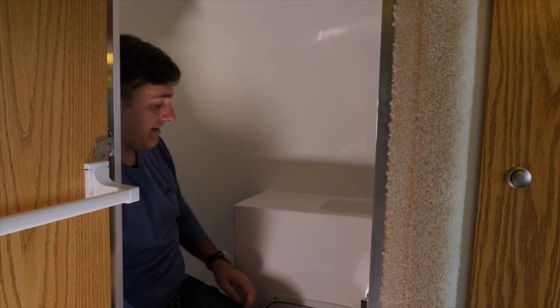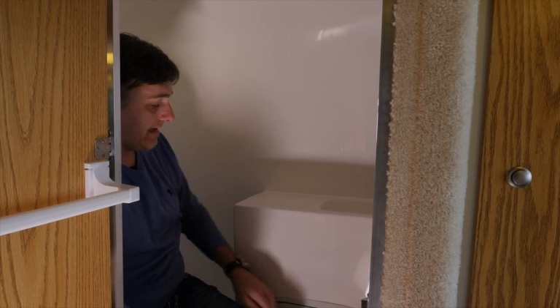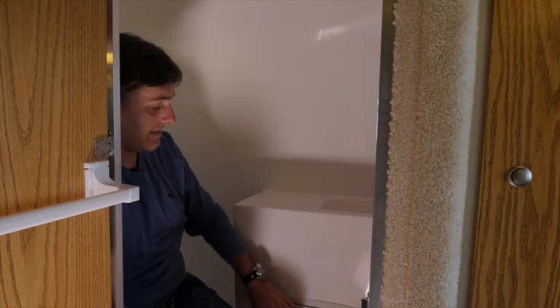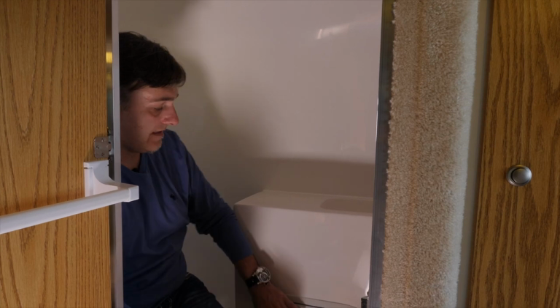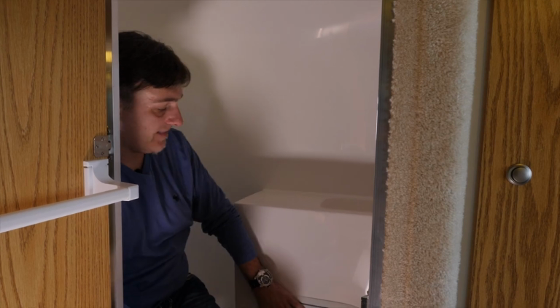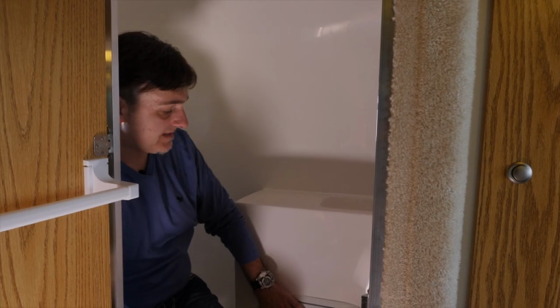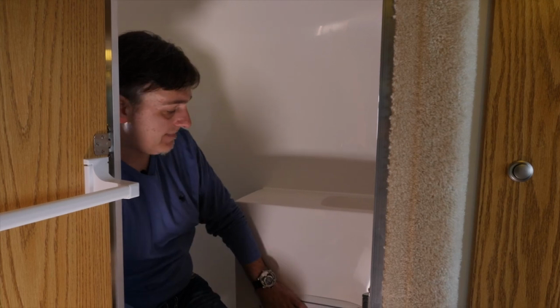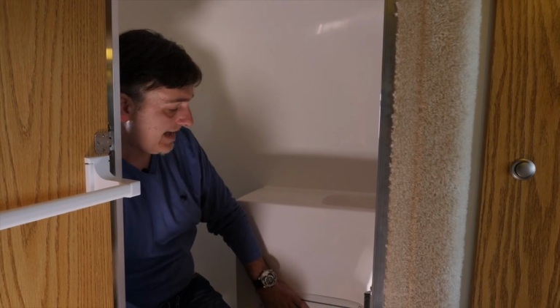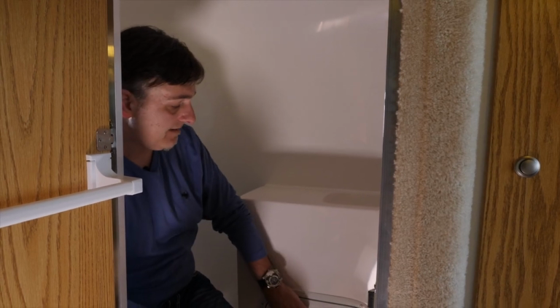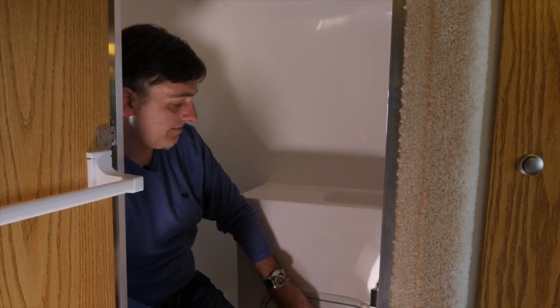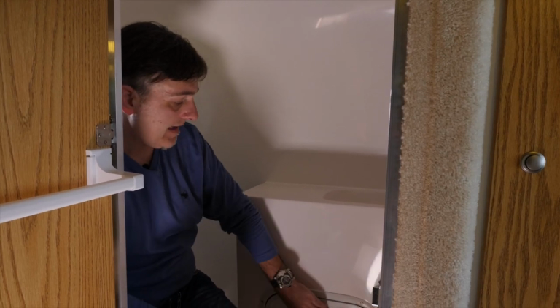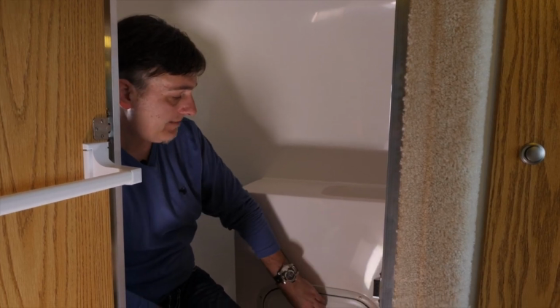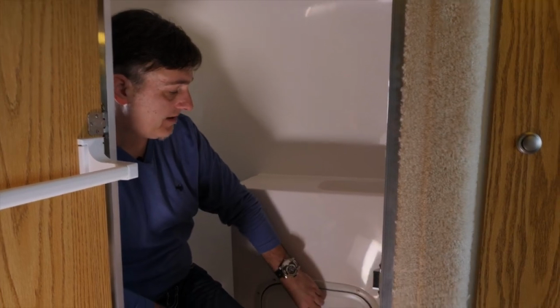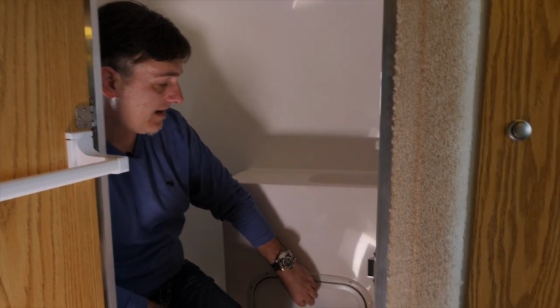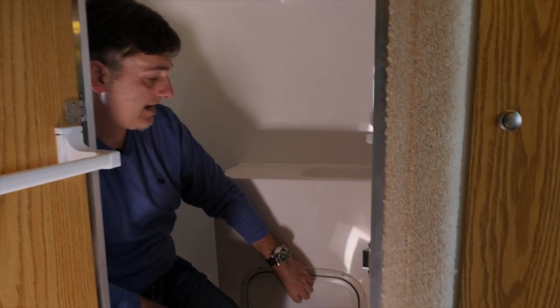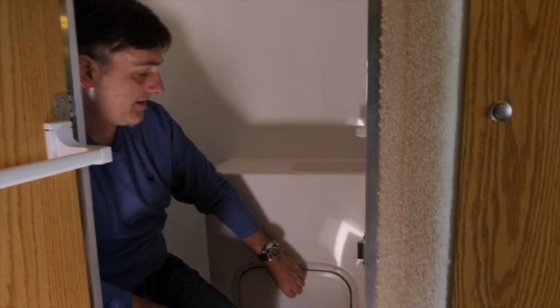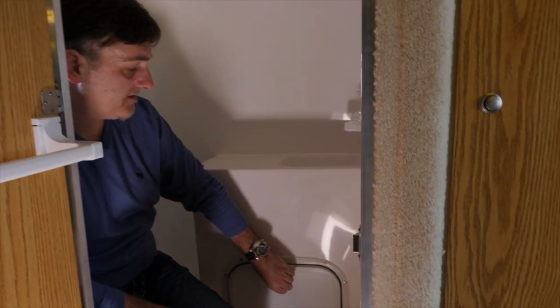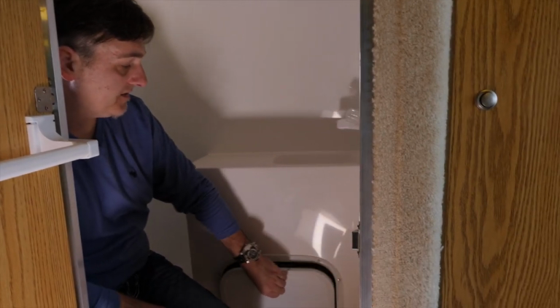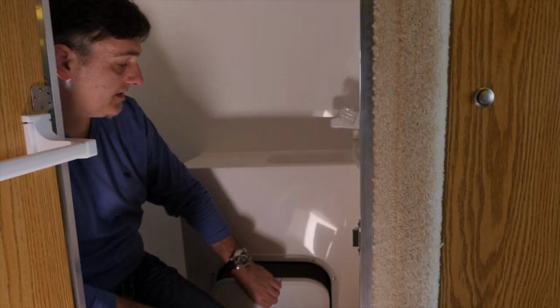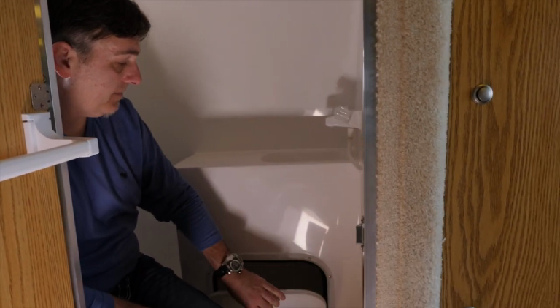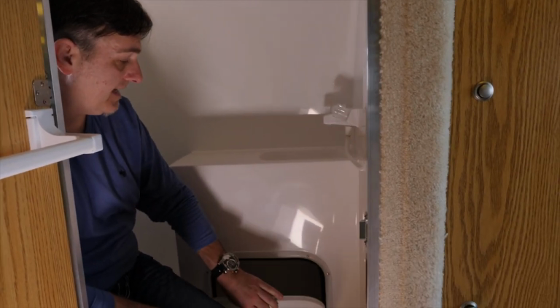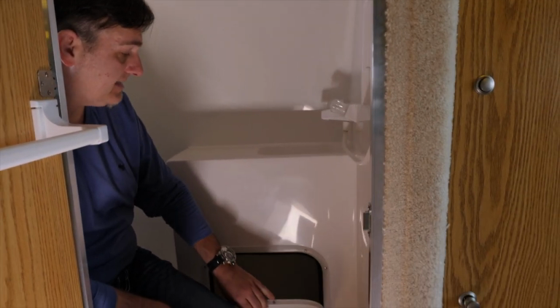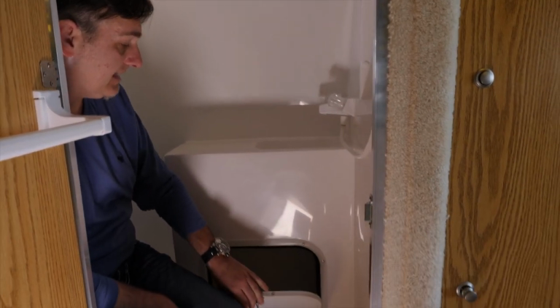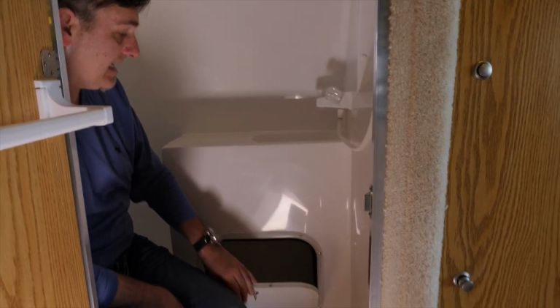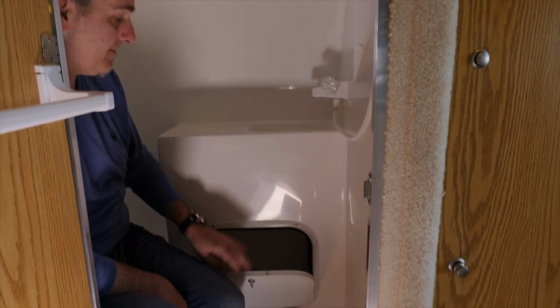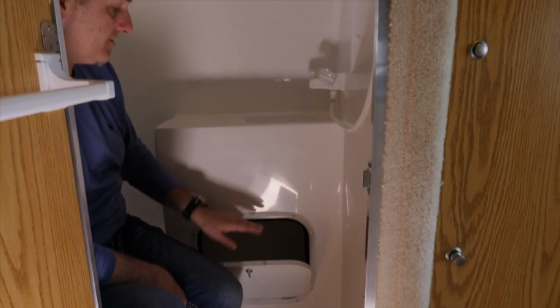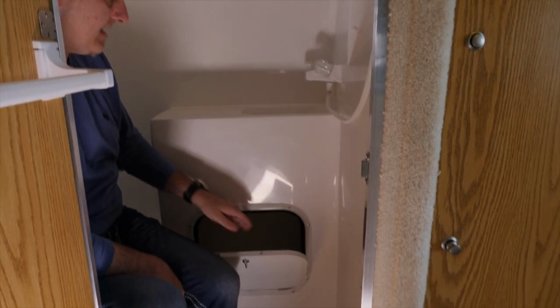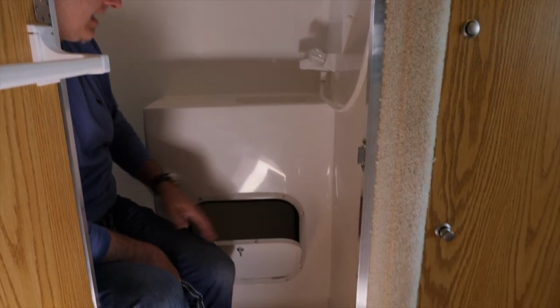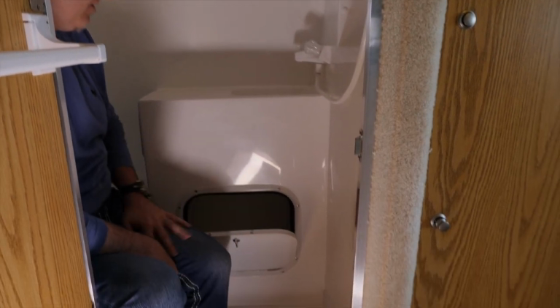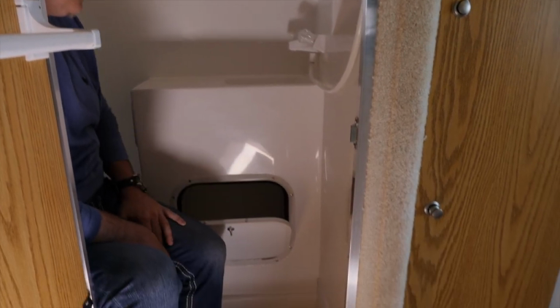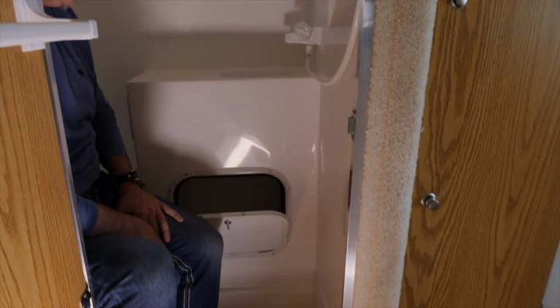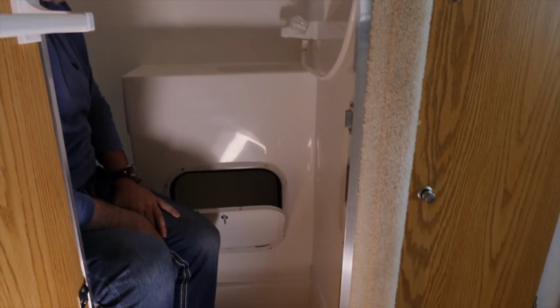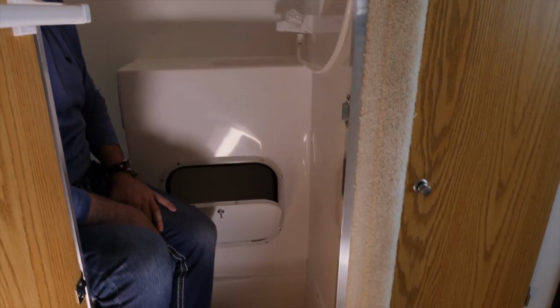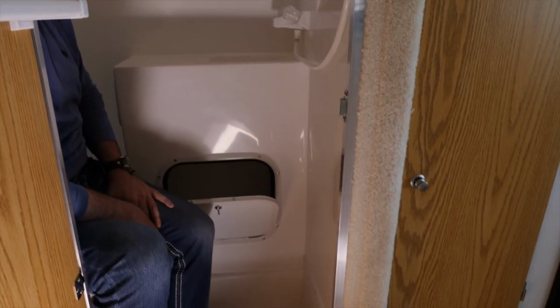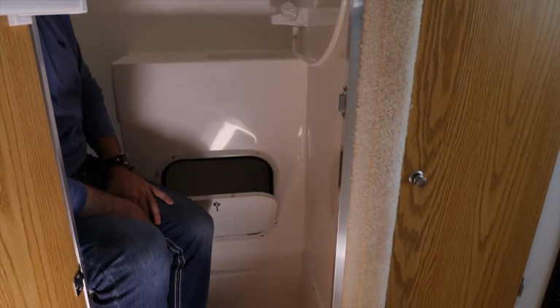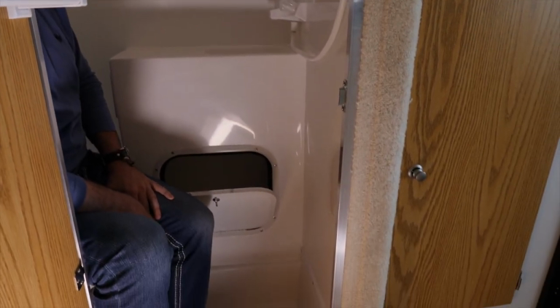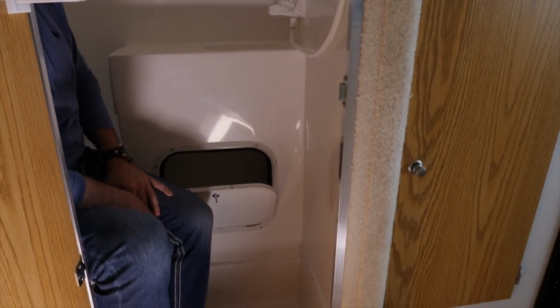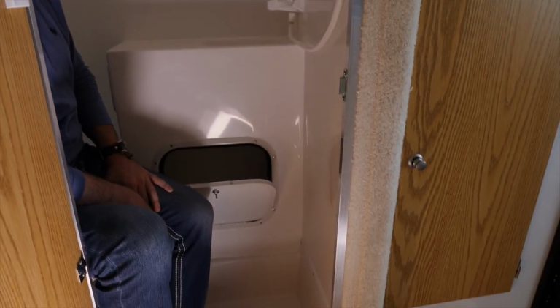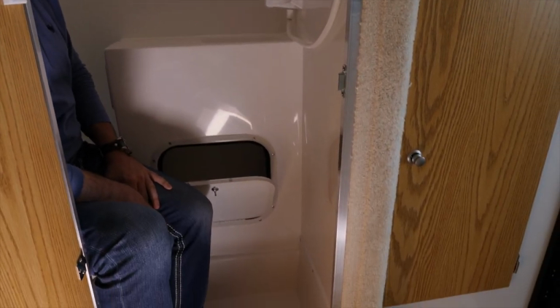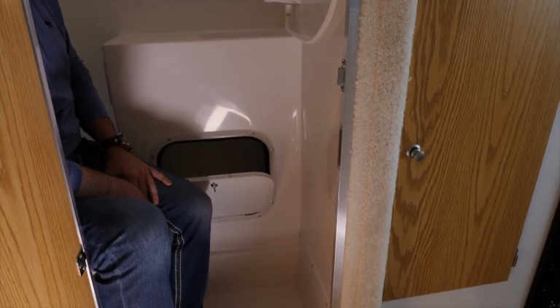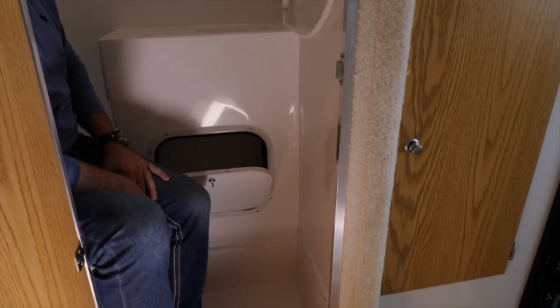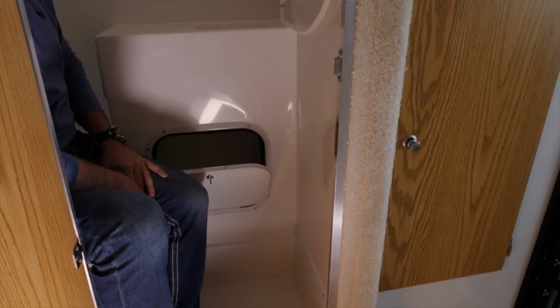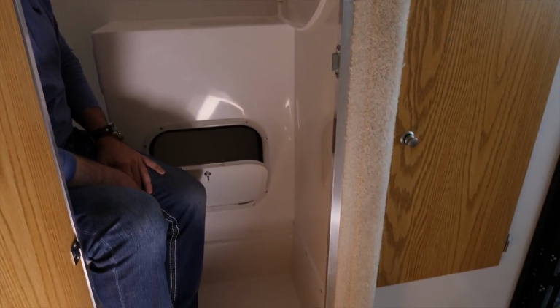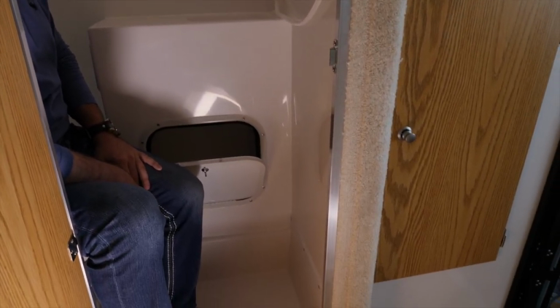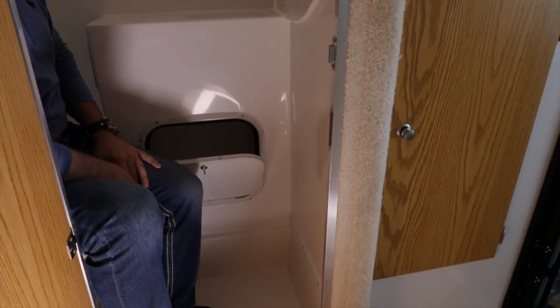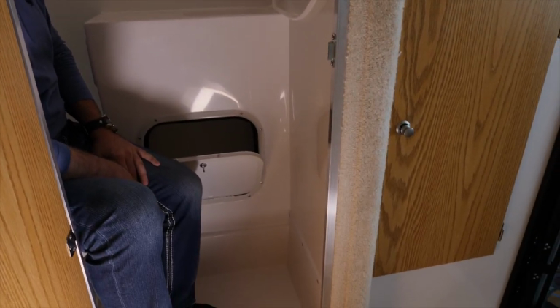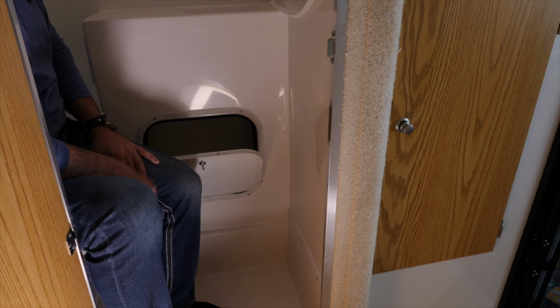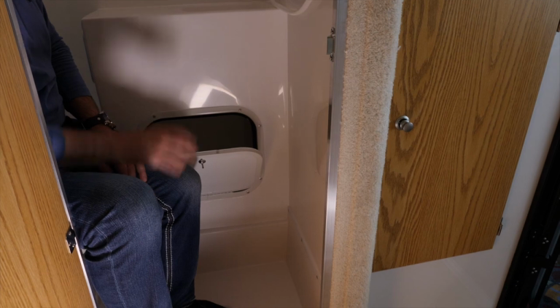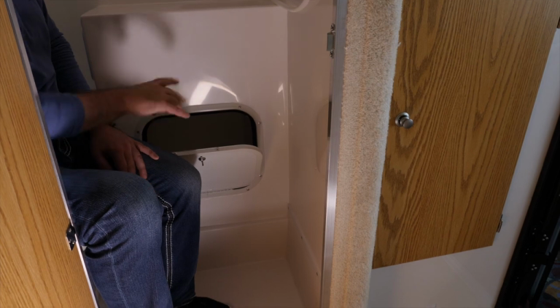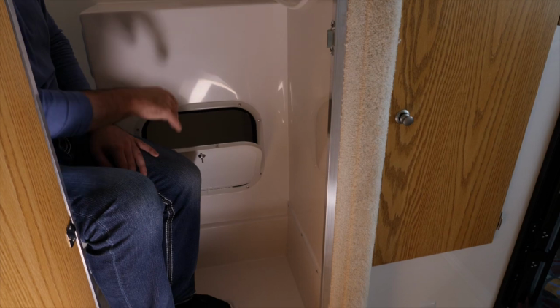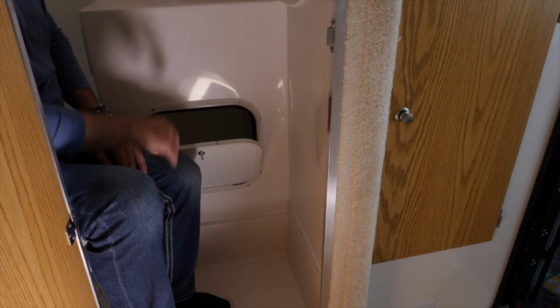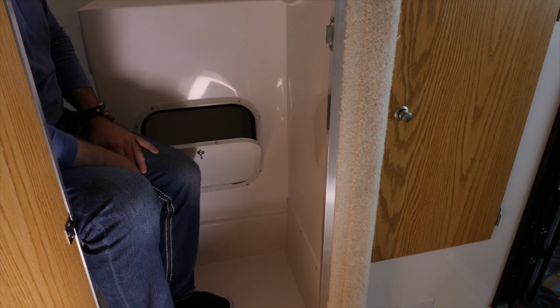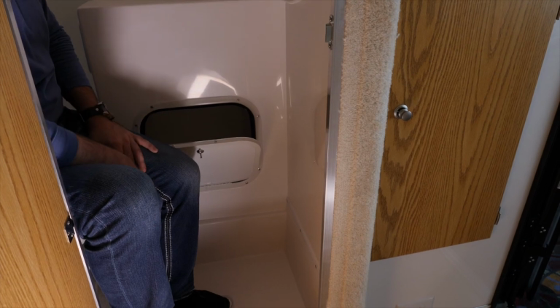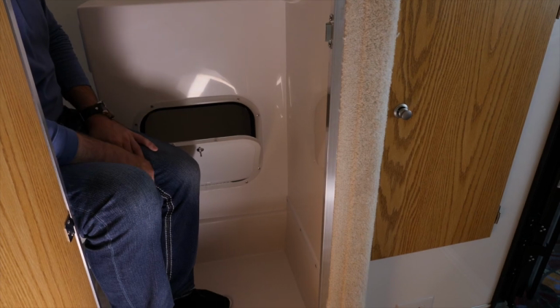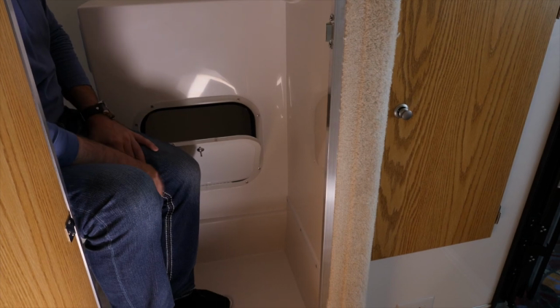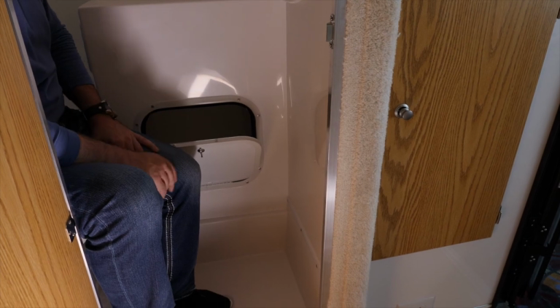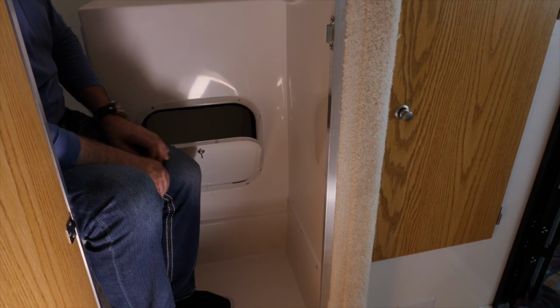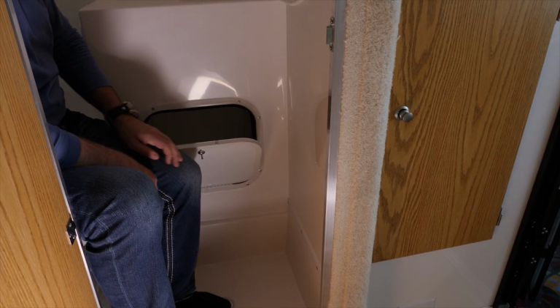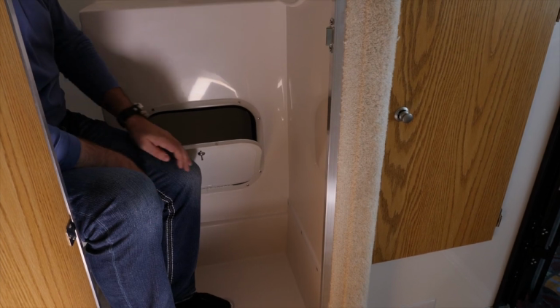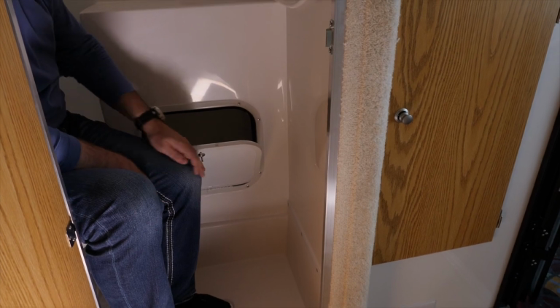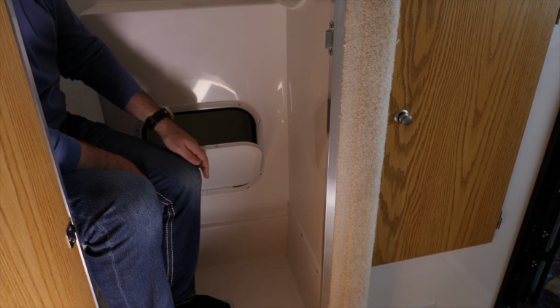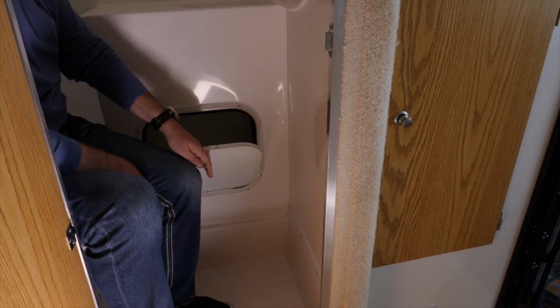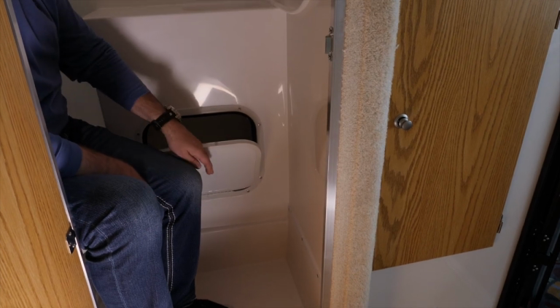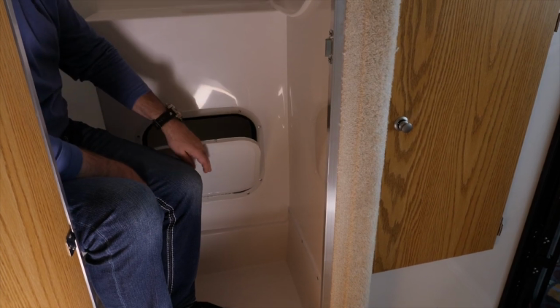This bottom cabinet right here is a good place to keep your towels dry and things of that nature. Great place for storage.